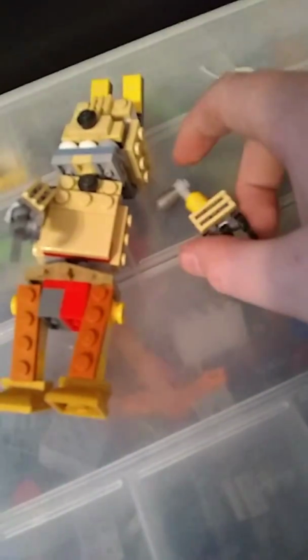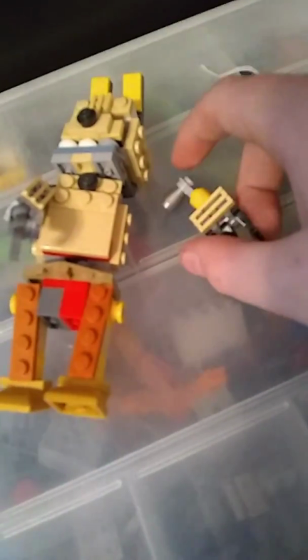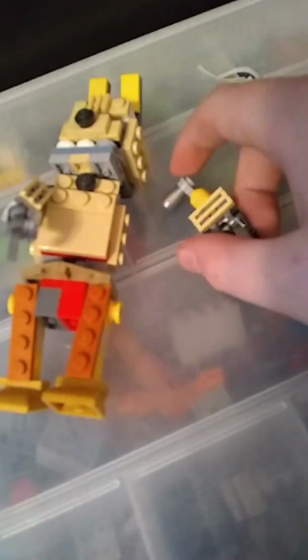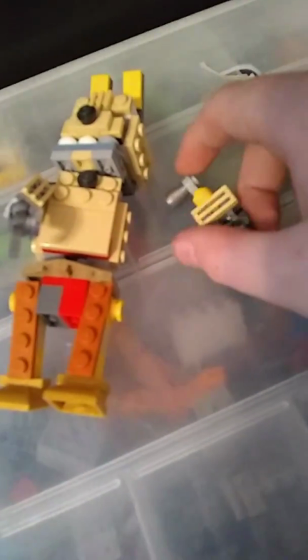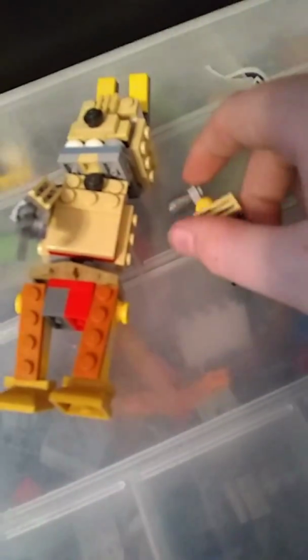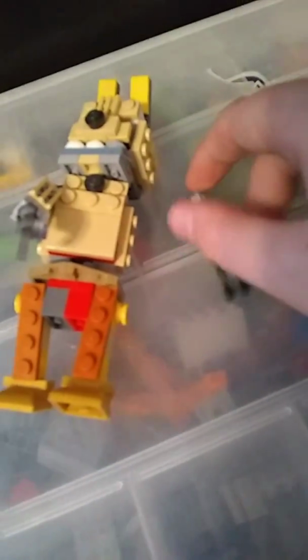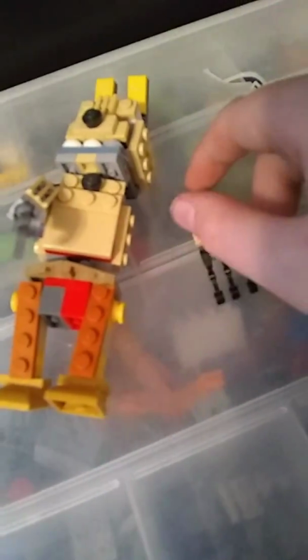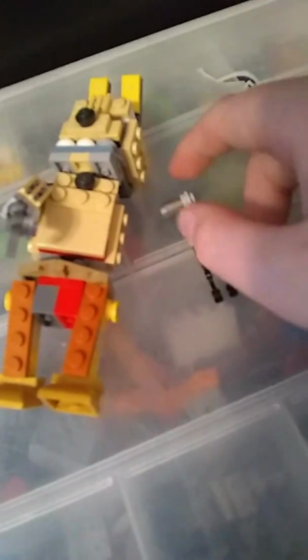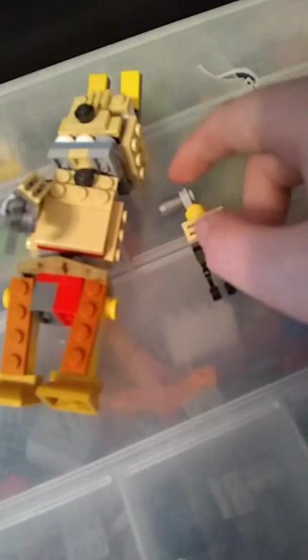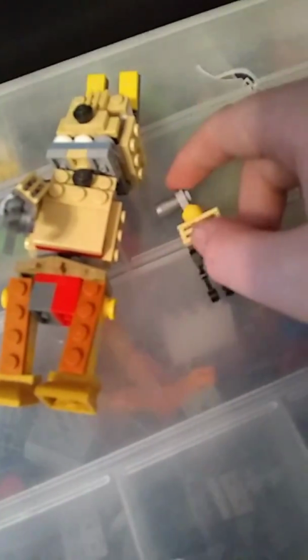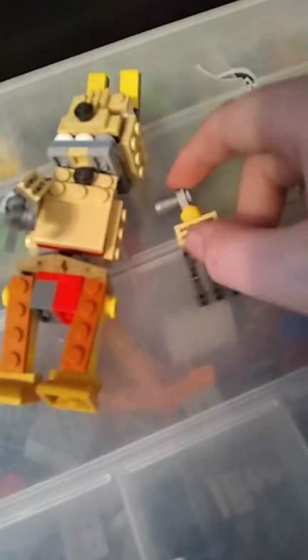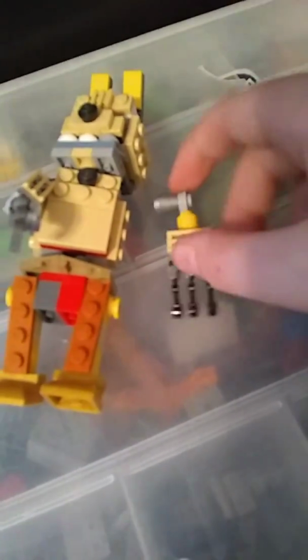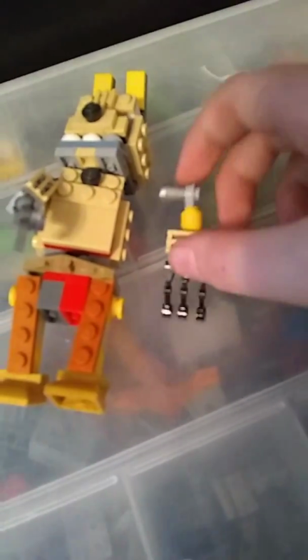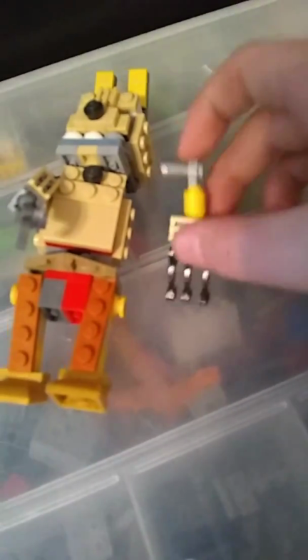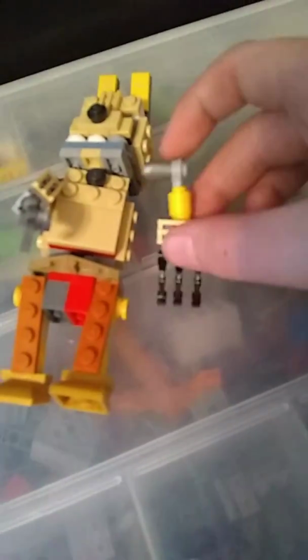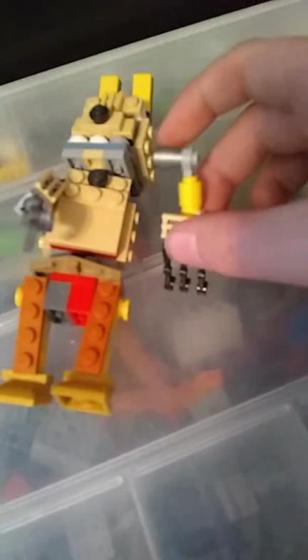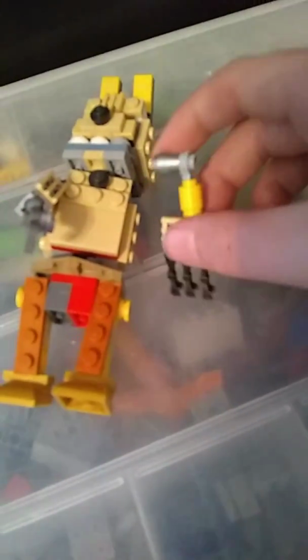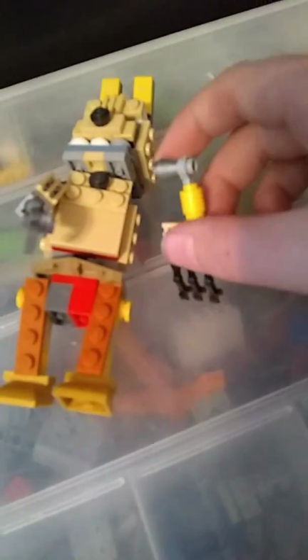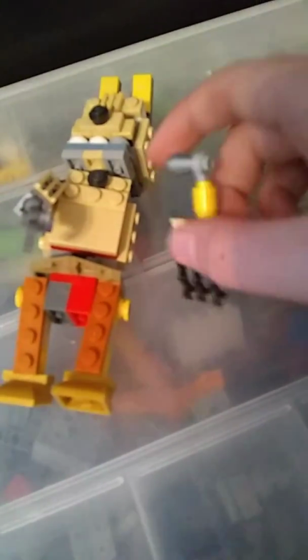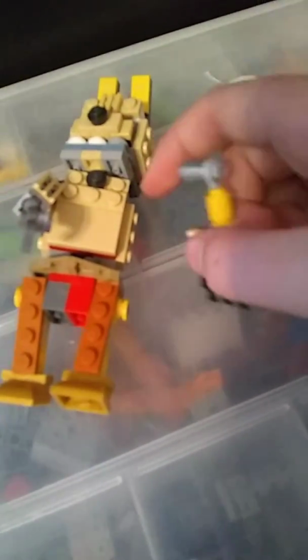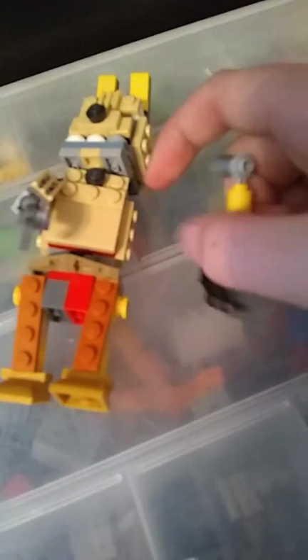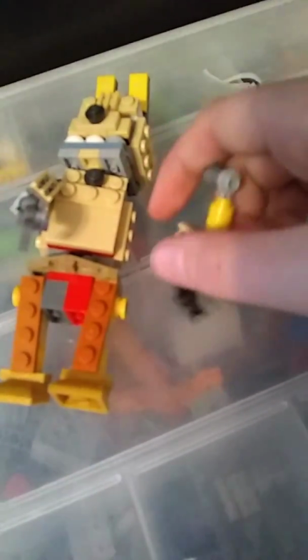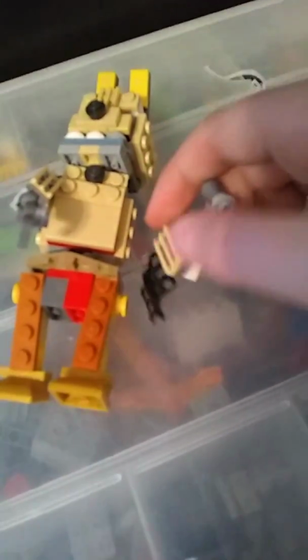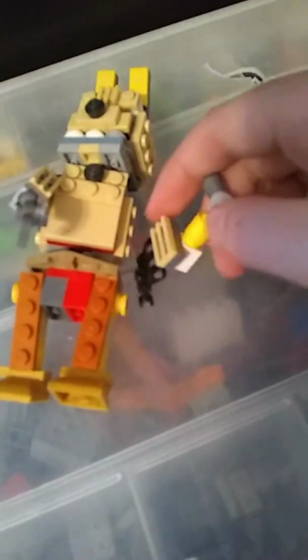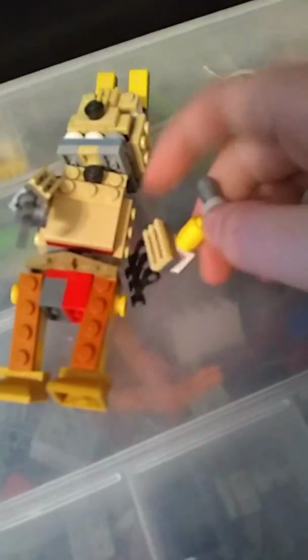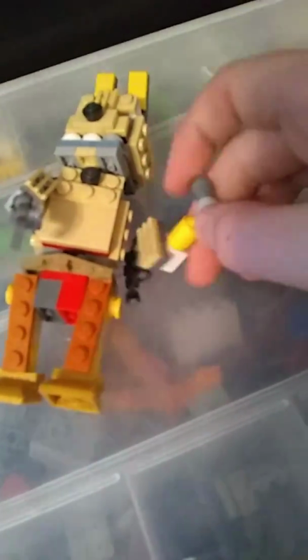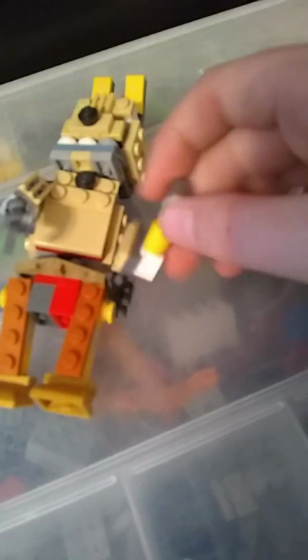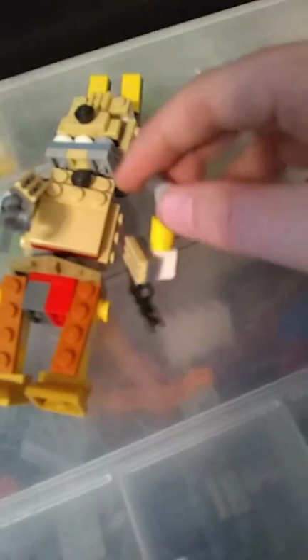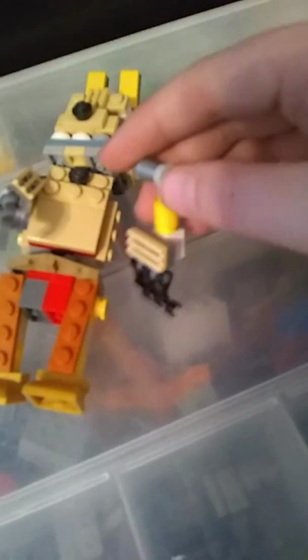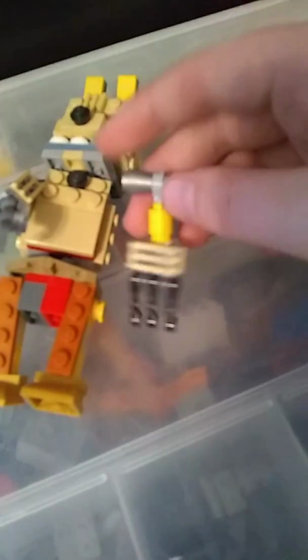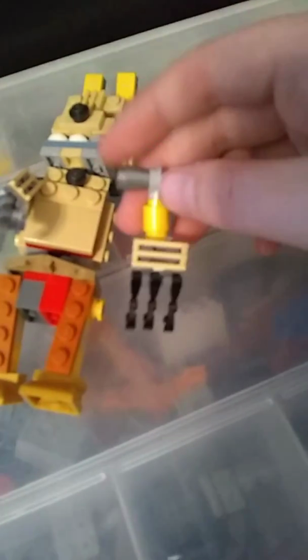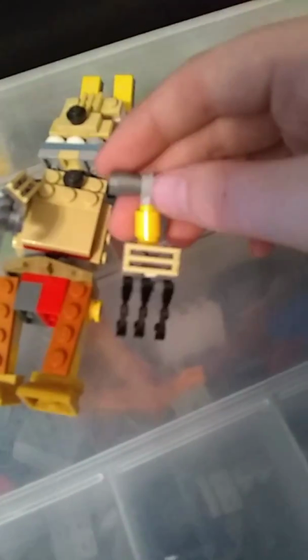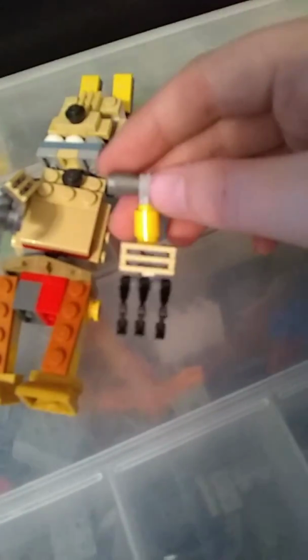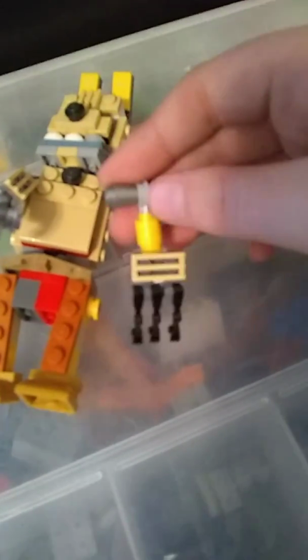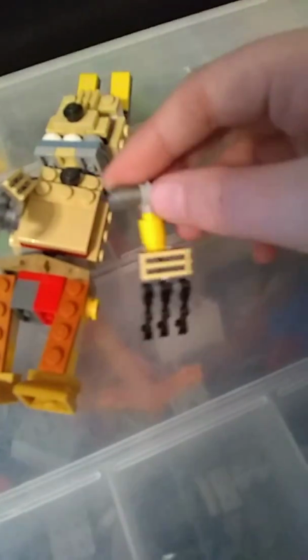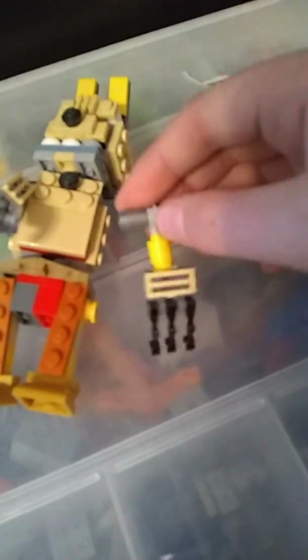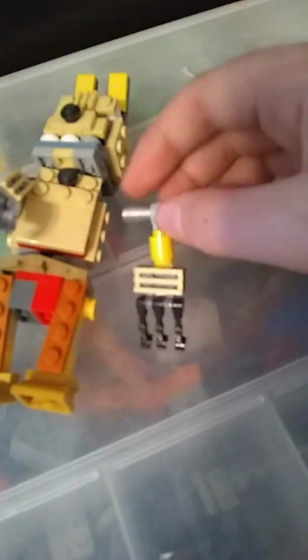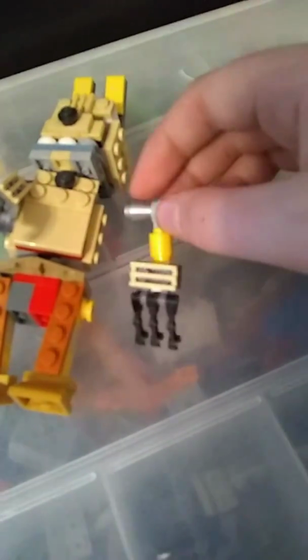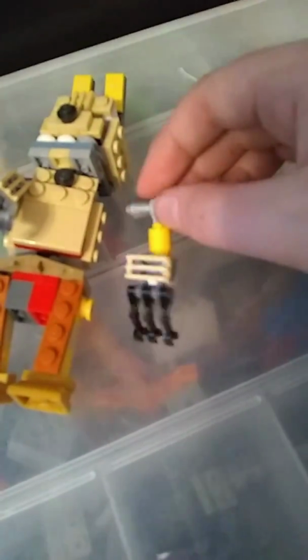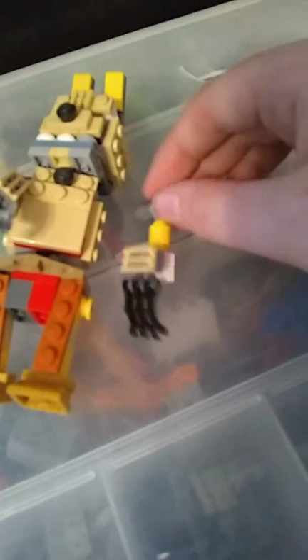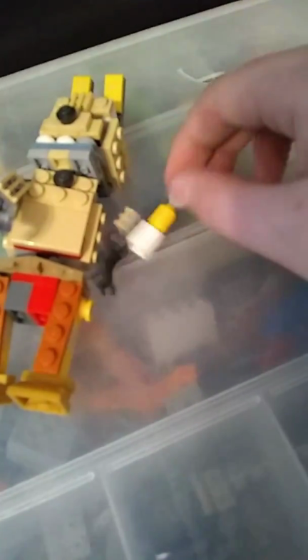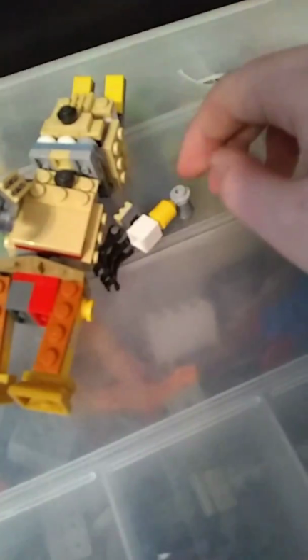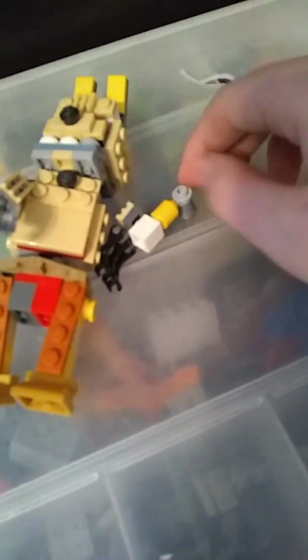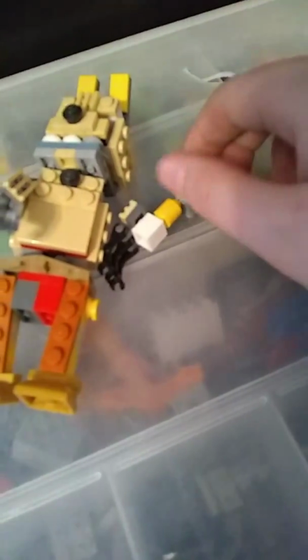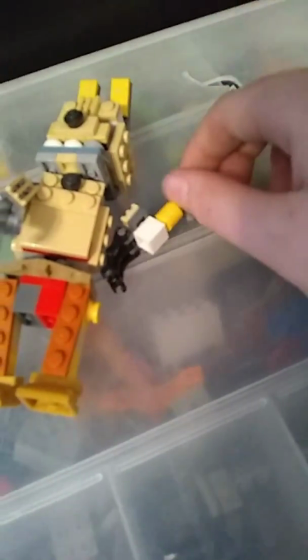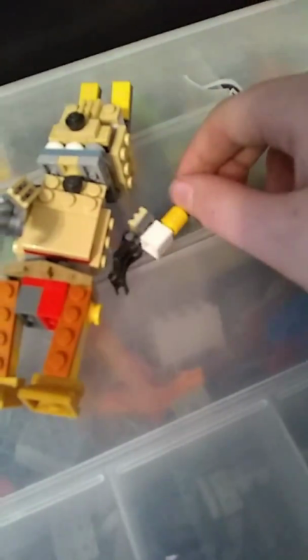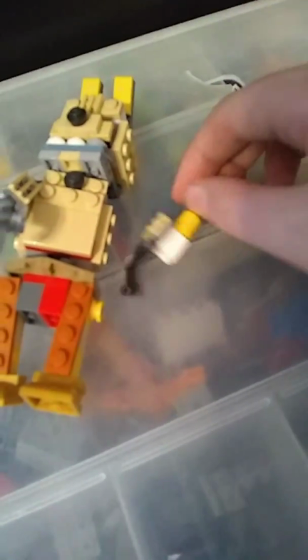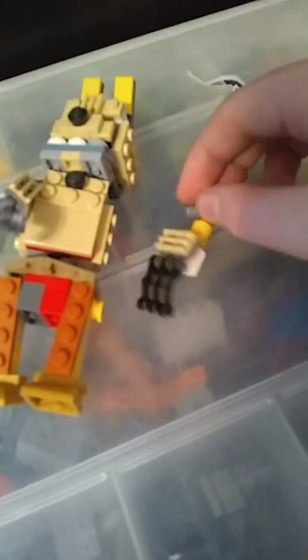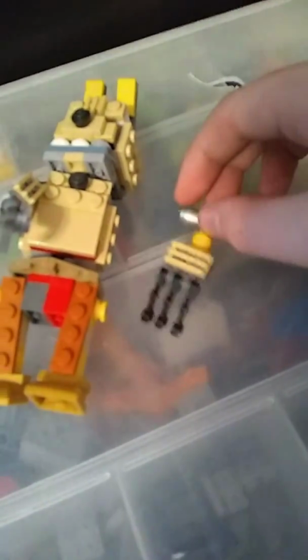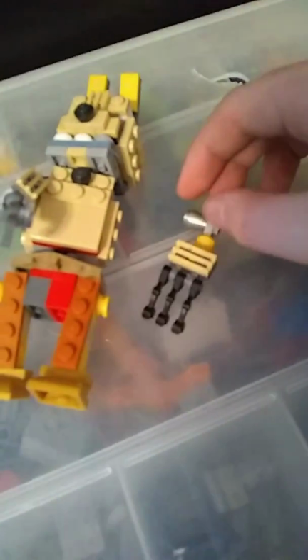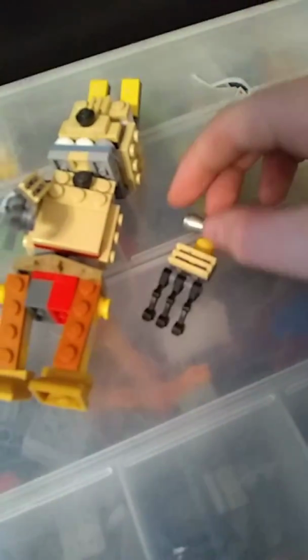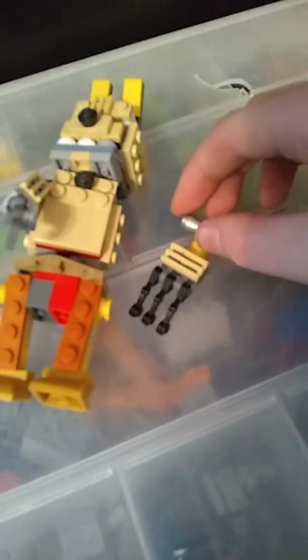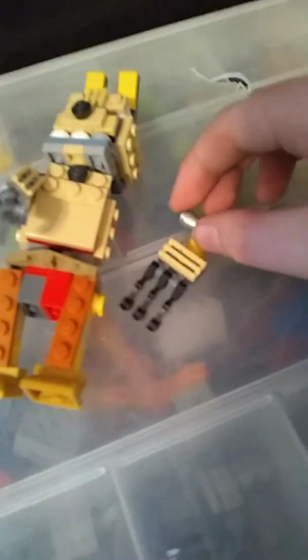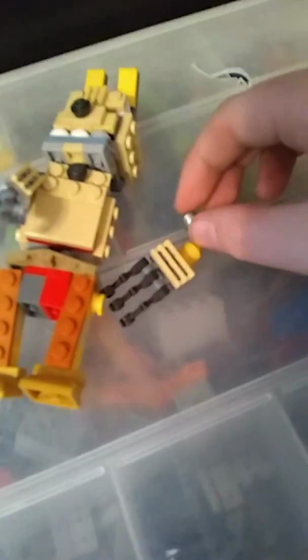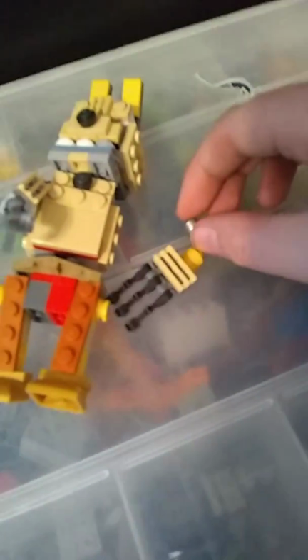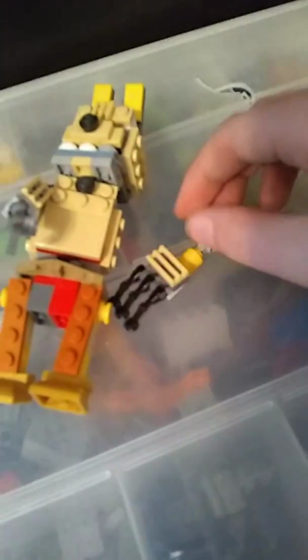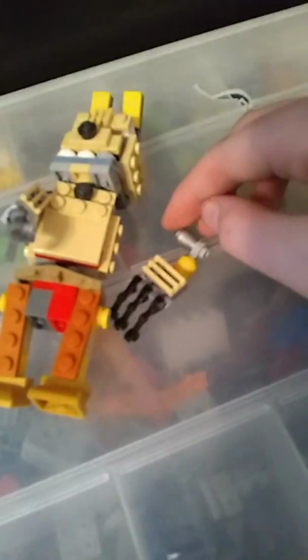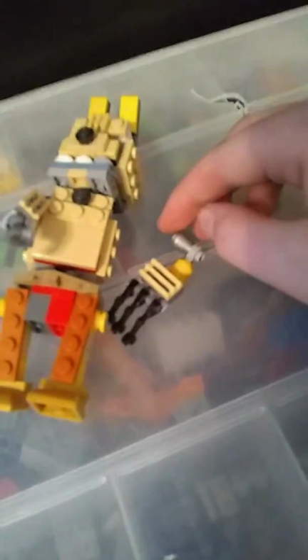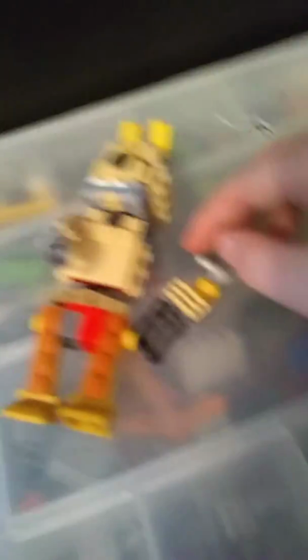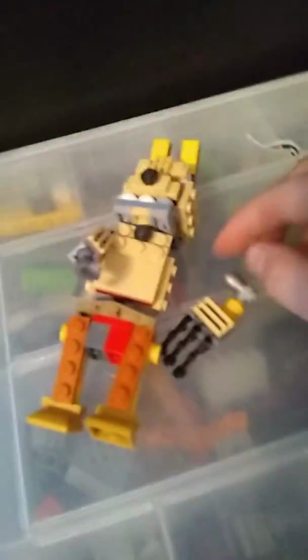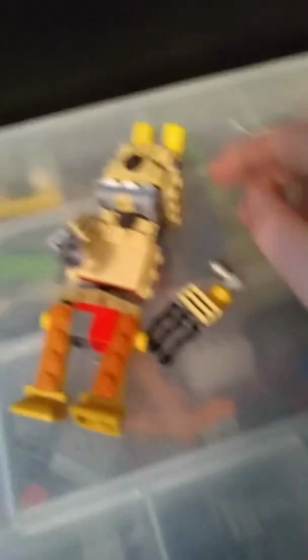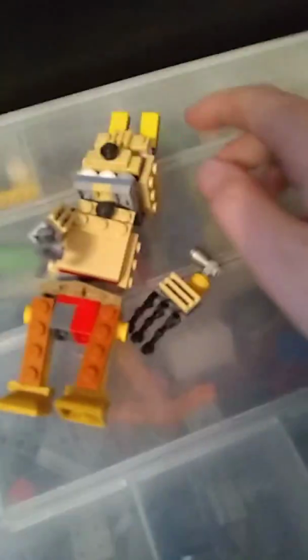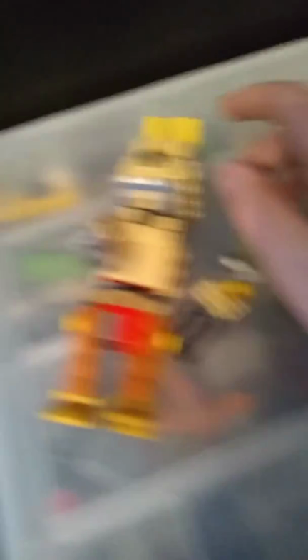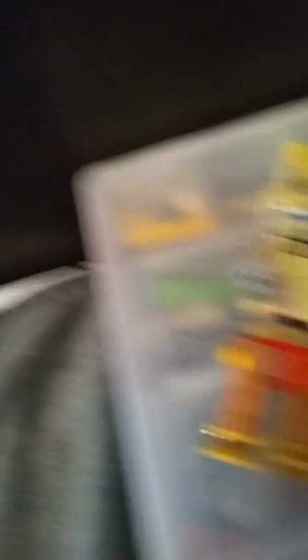This thing does tend to break from time to time, but that's okay — I can just put it back together.